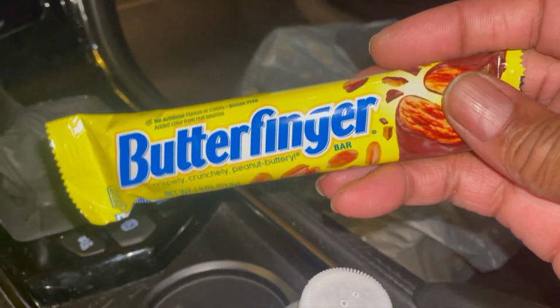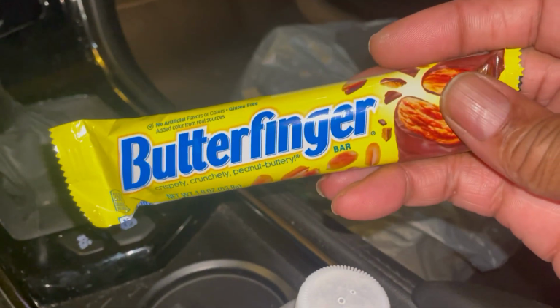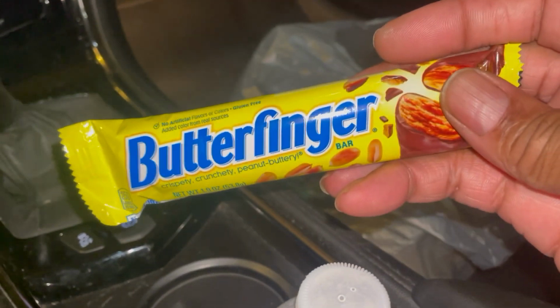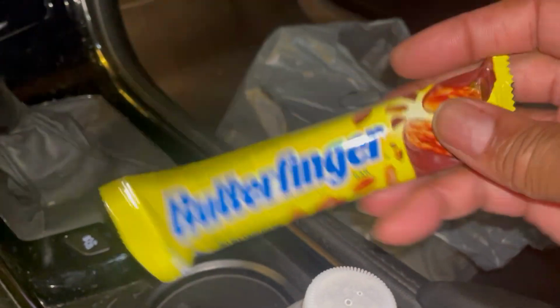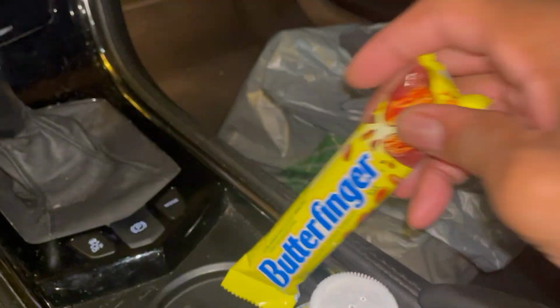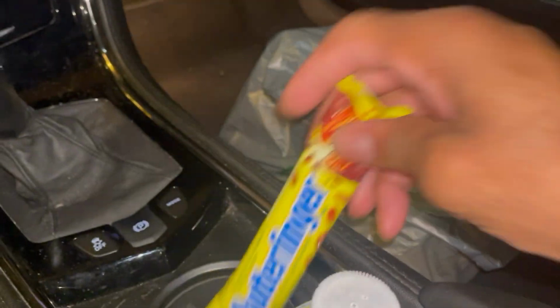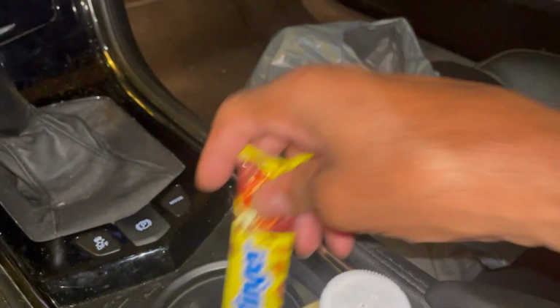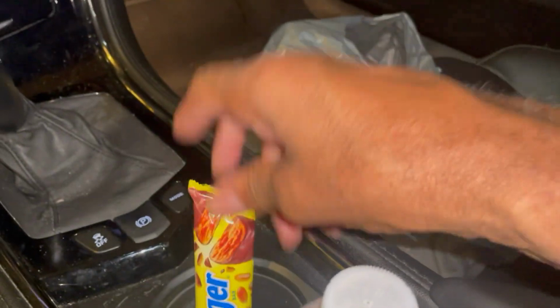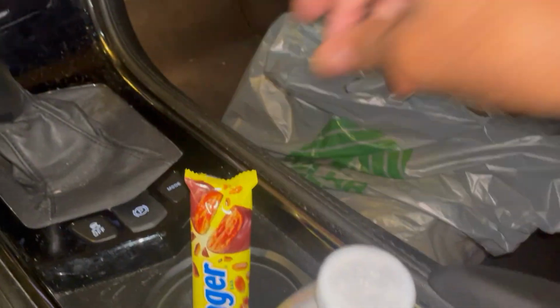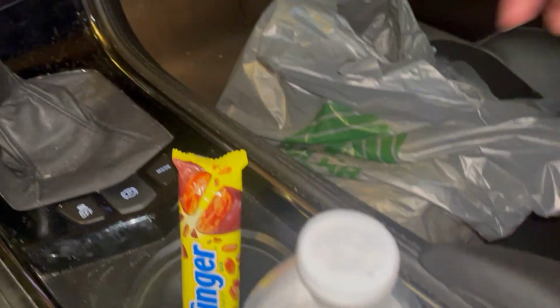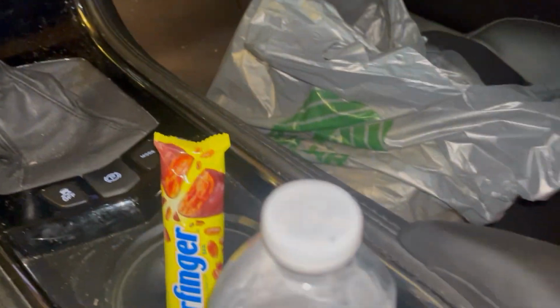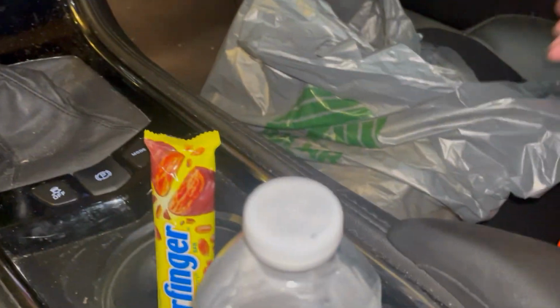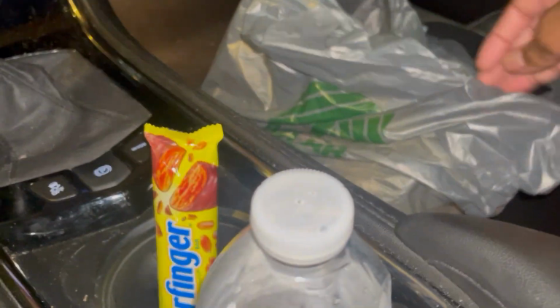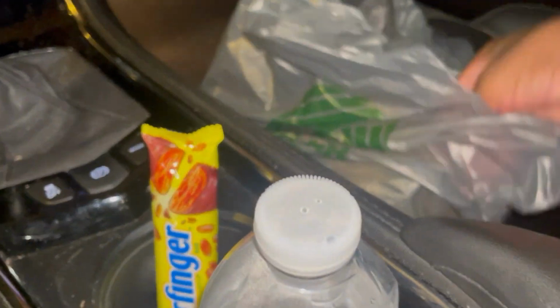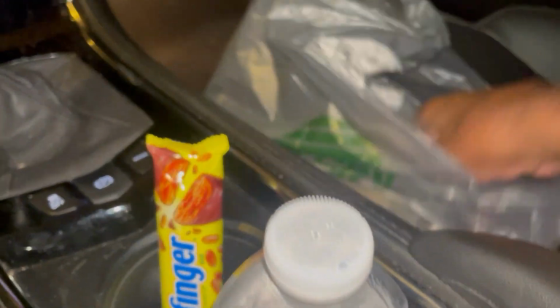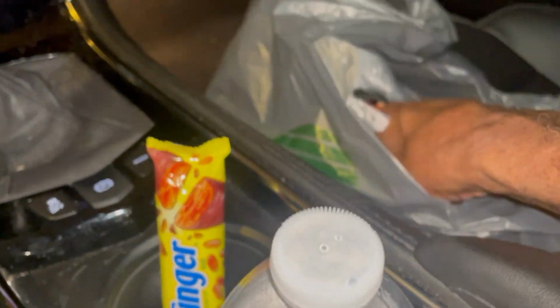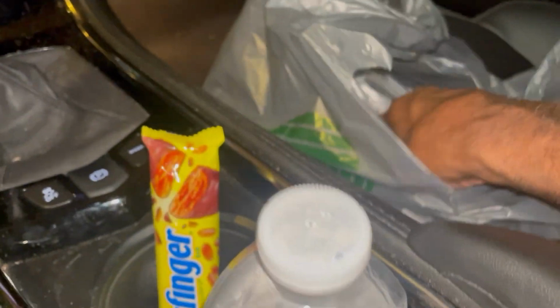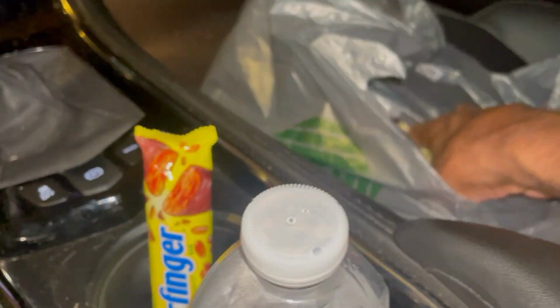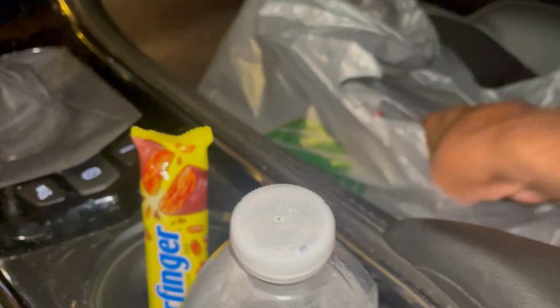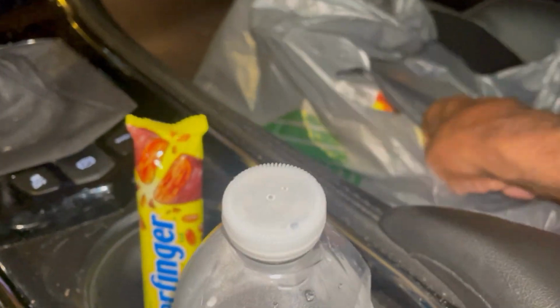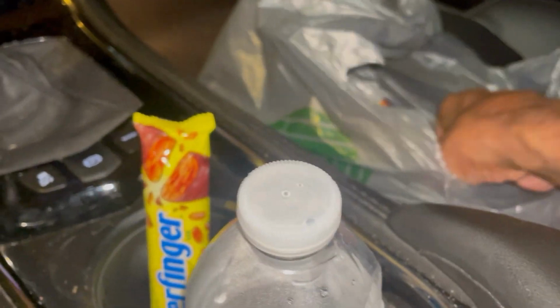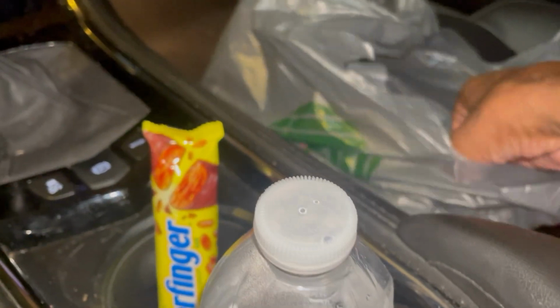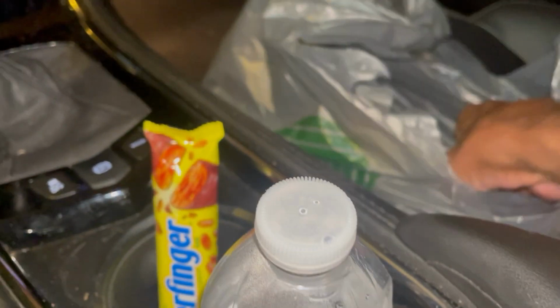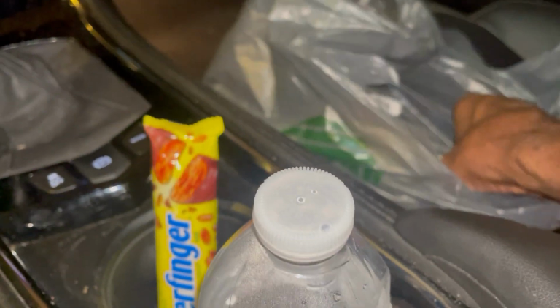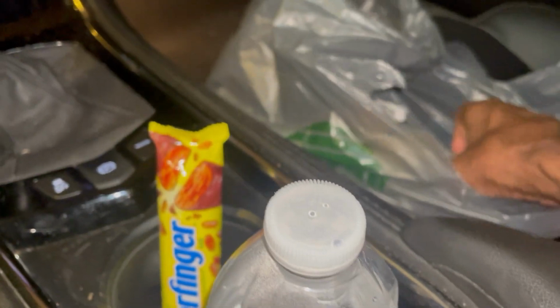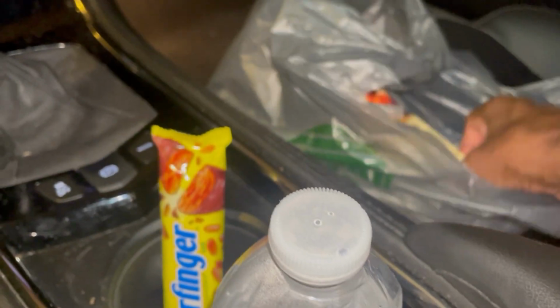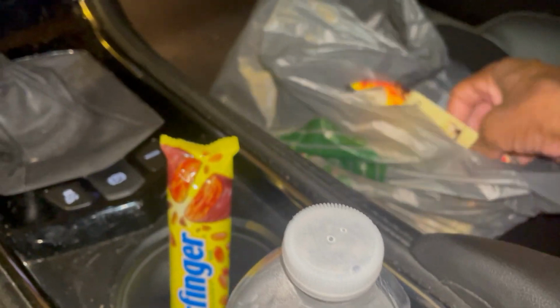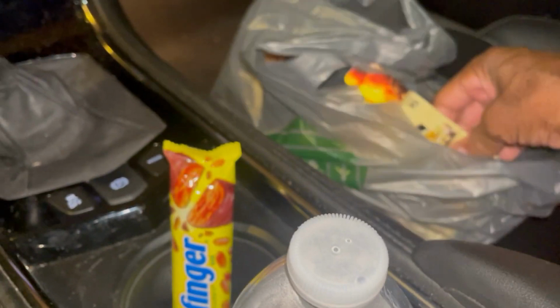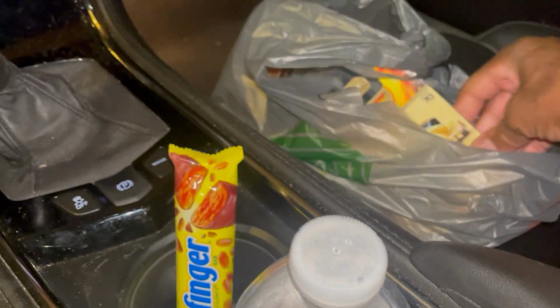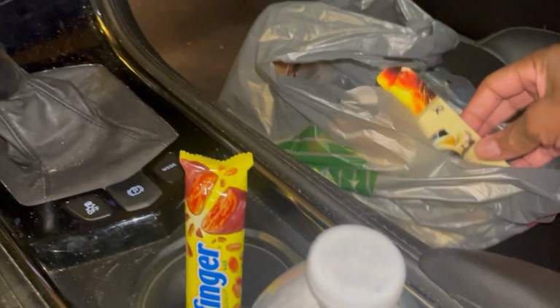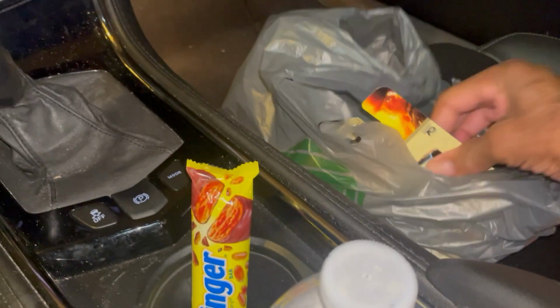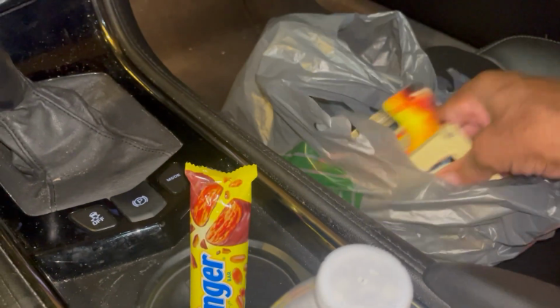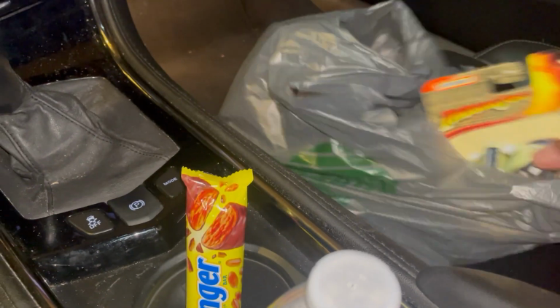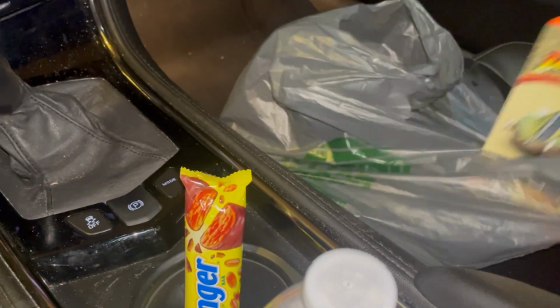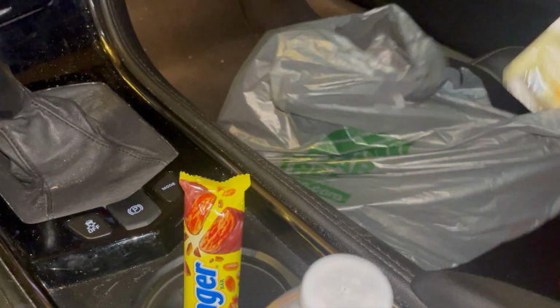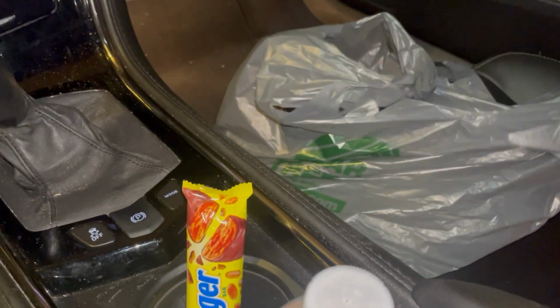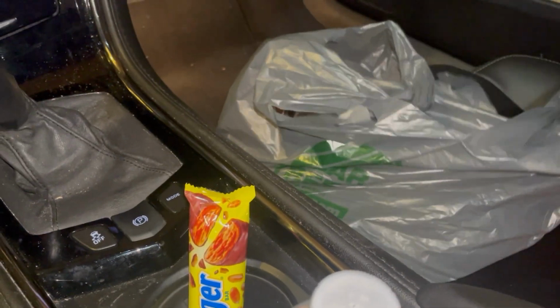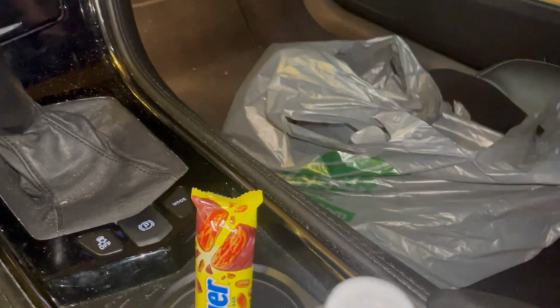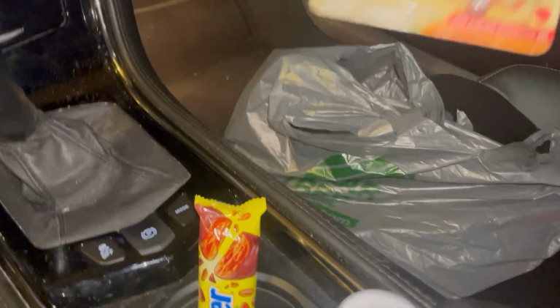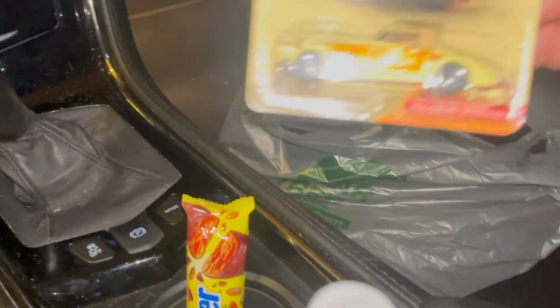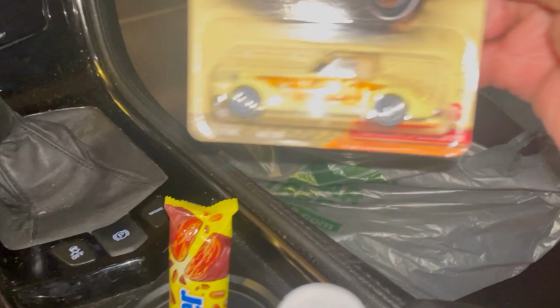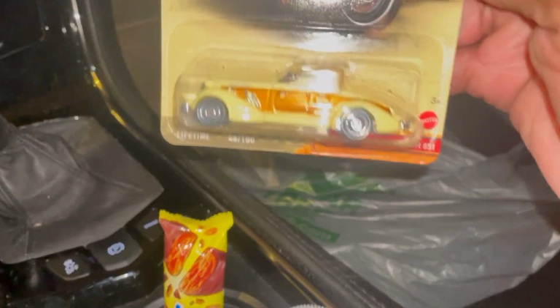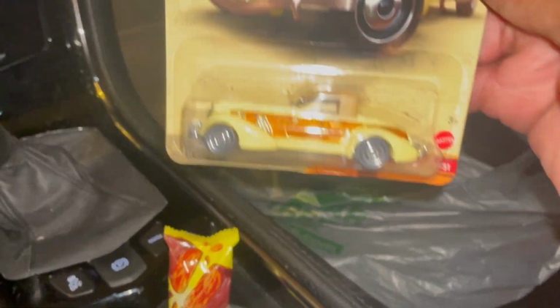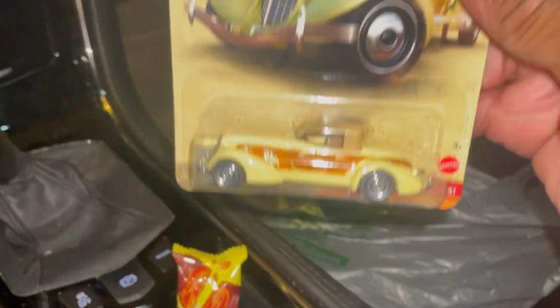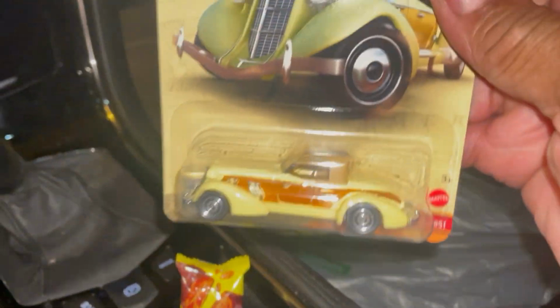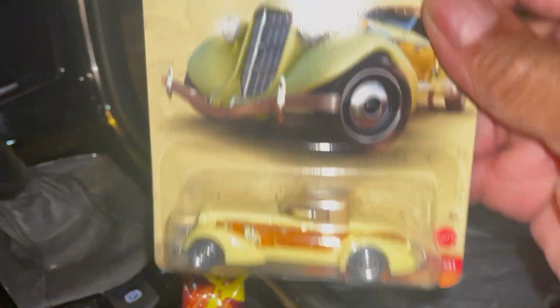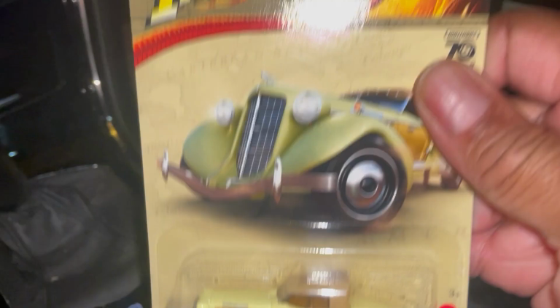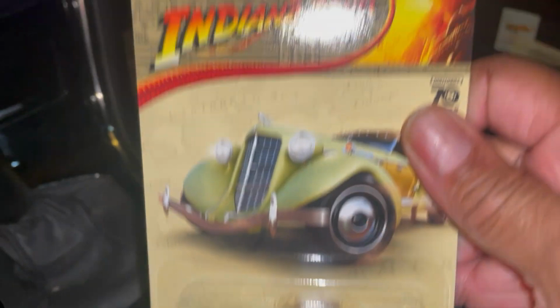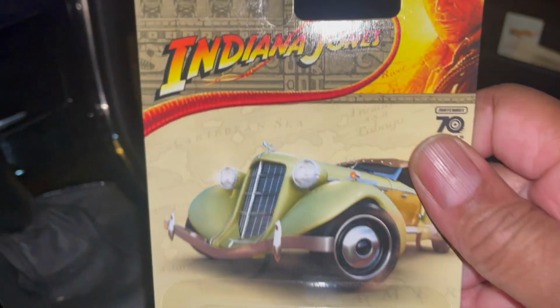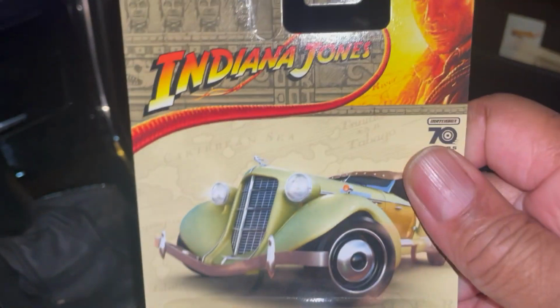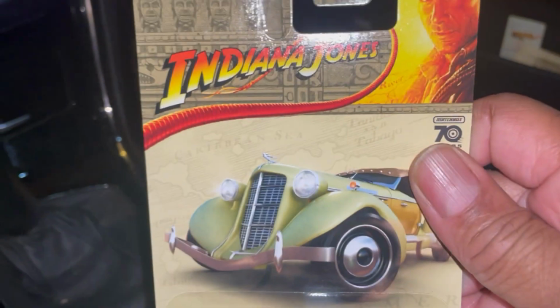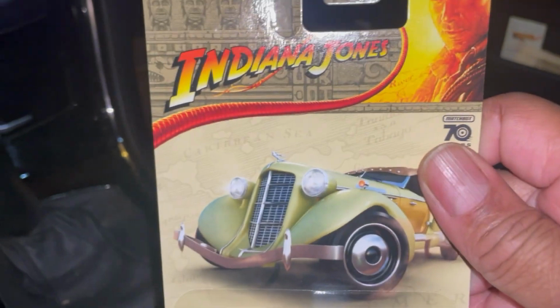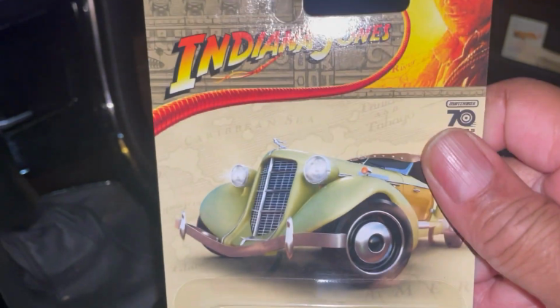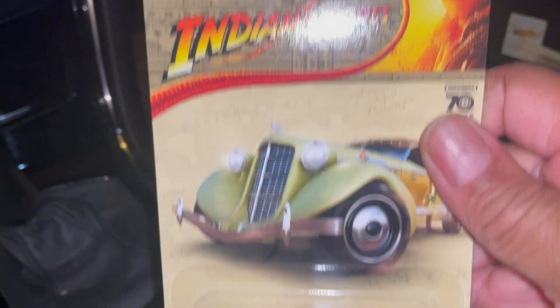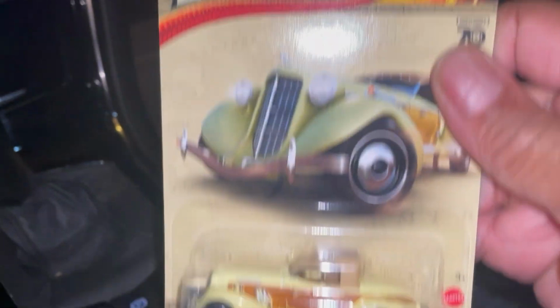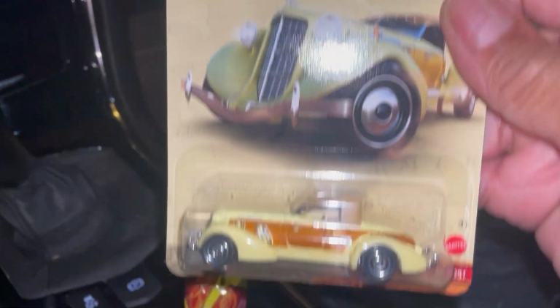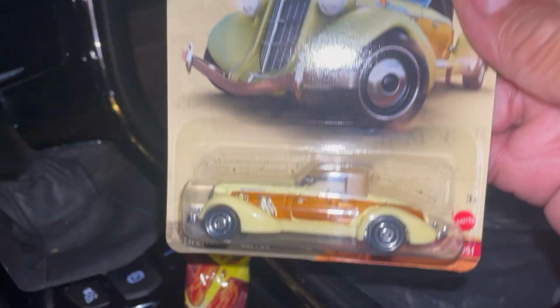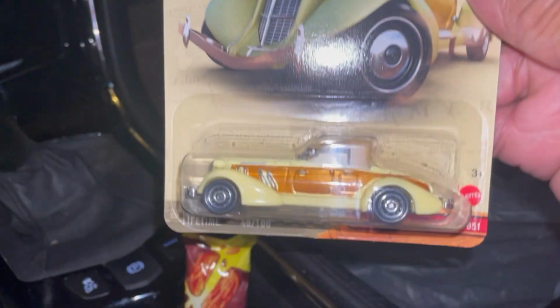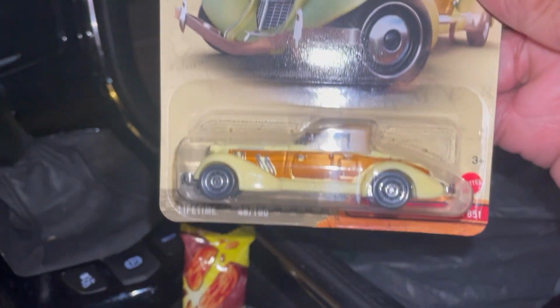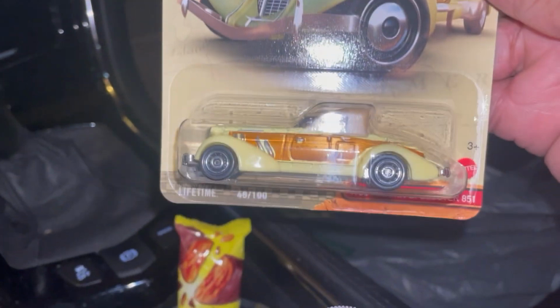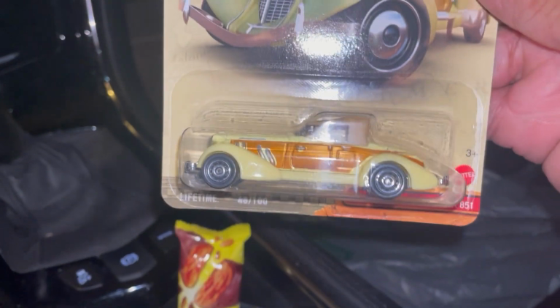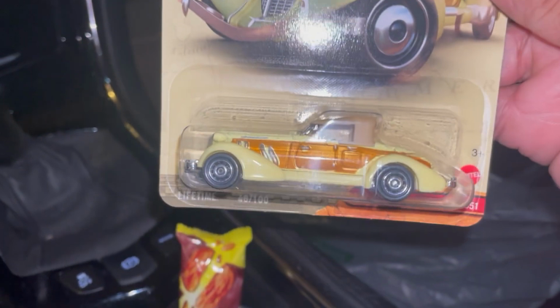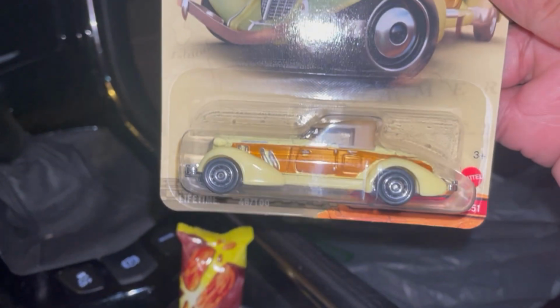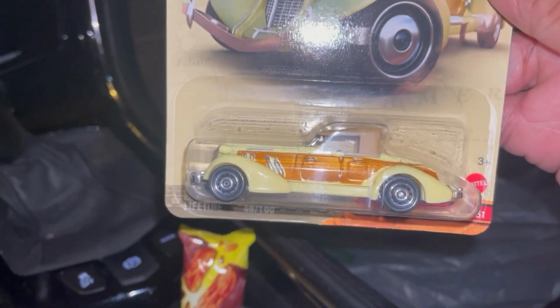Butterfinger — that's not a car. Another Indiana Jones movie car.